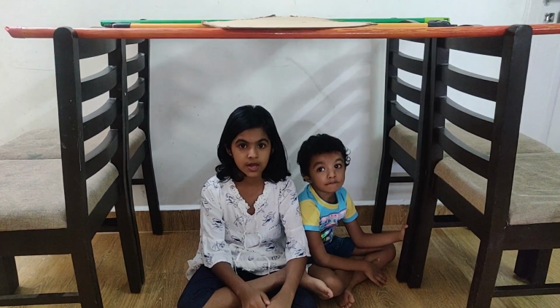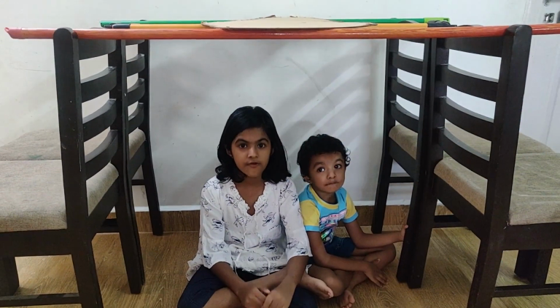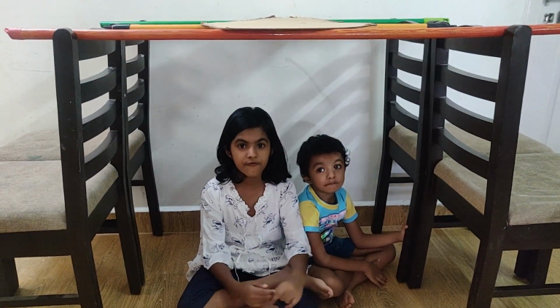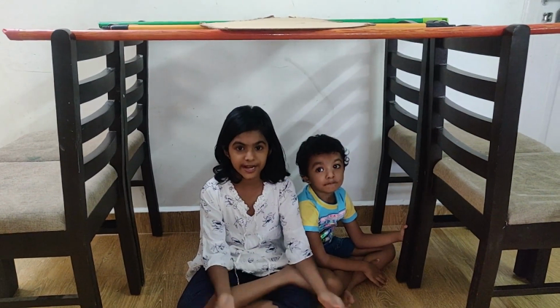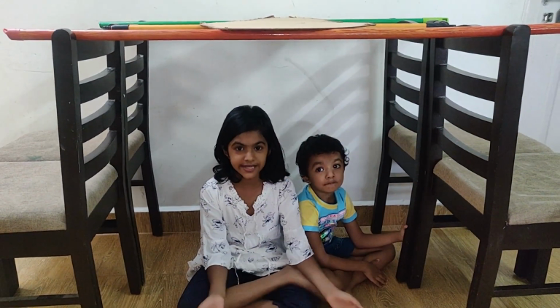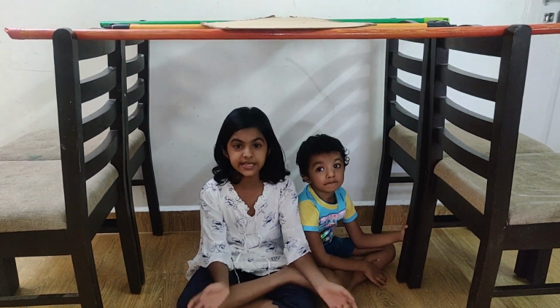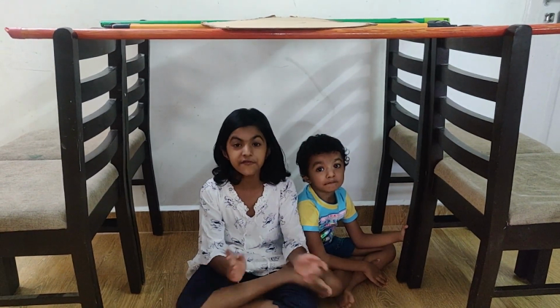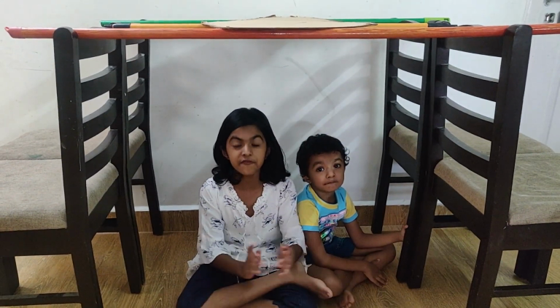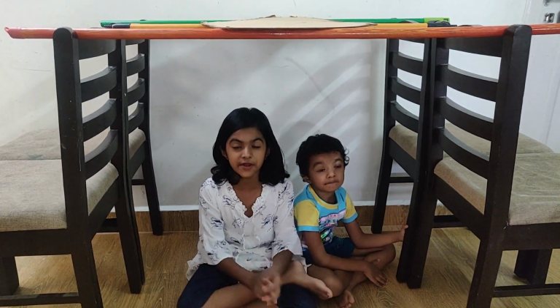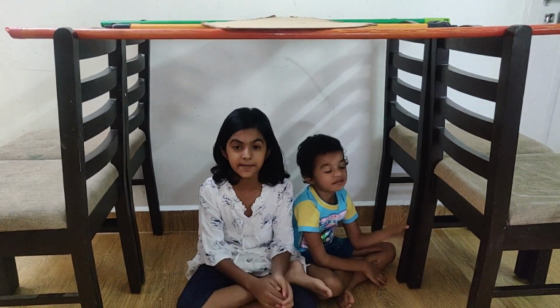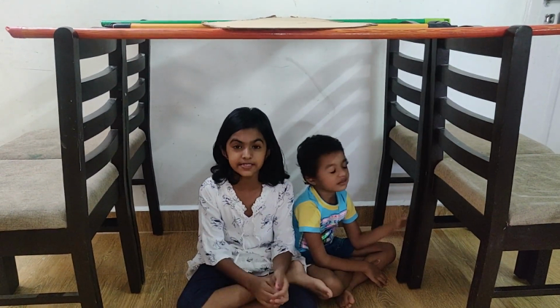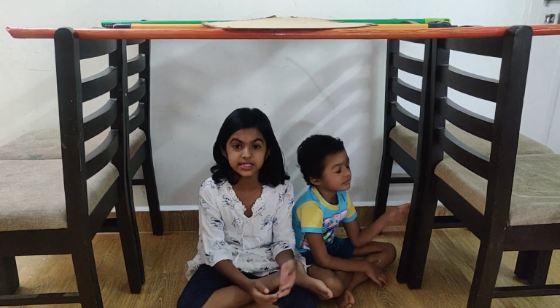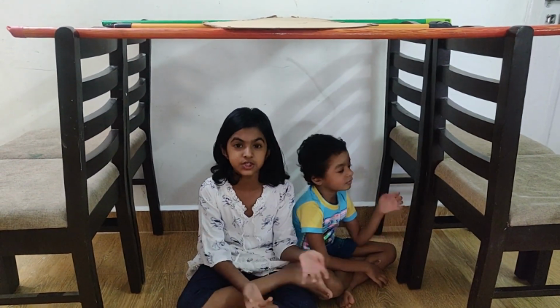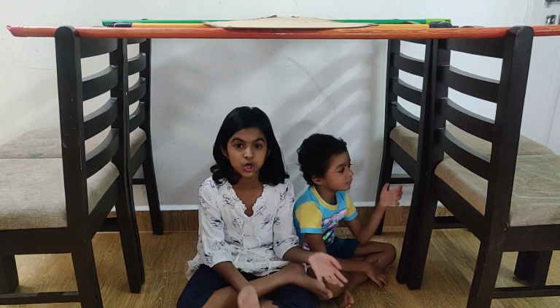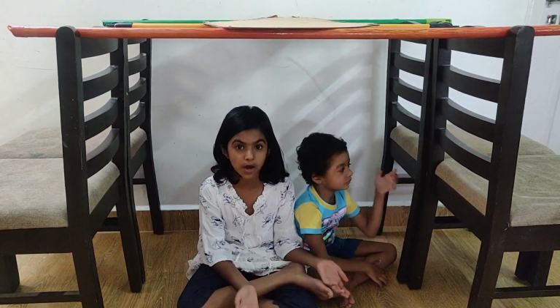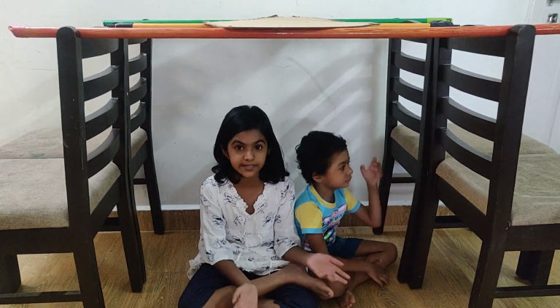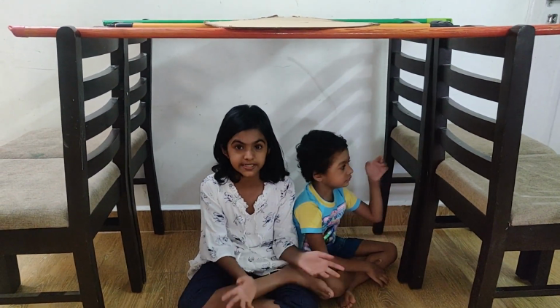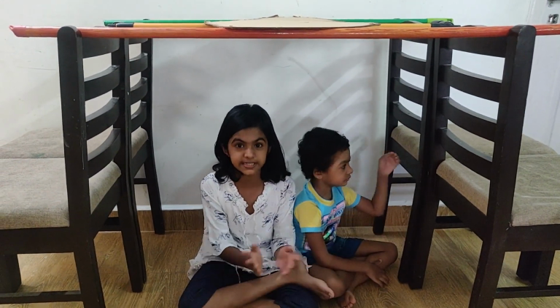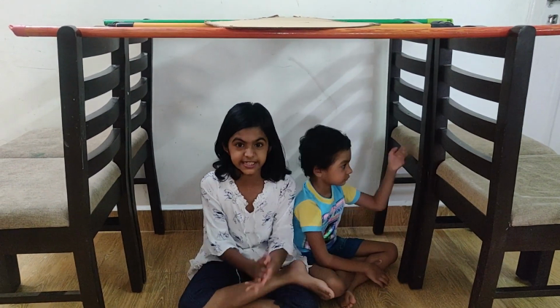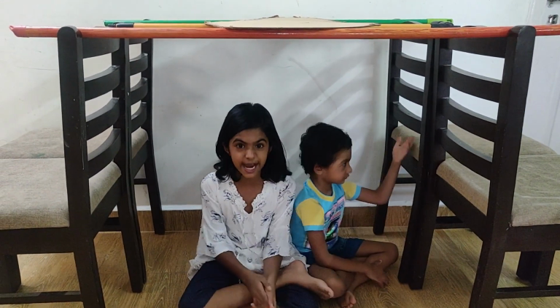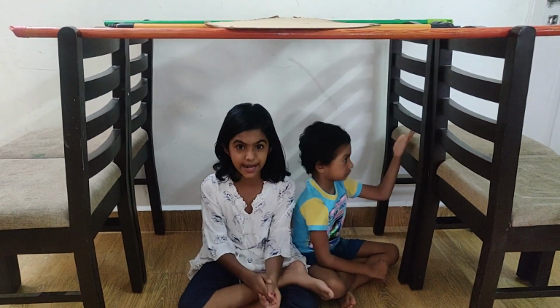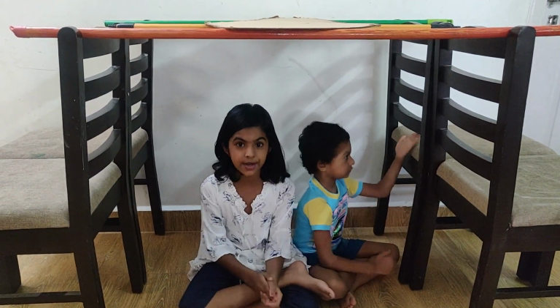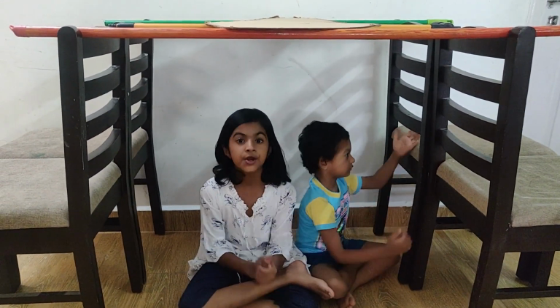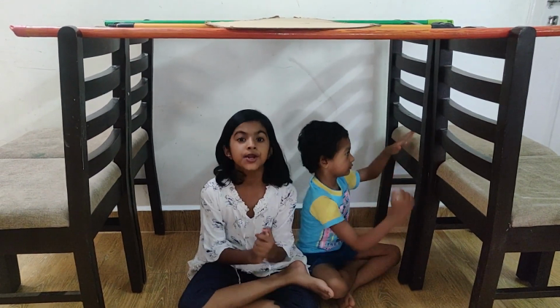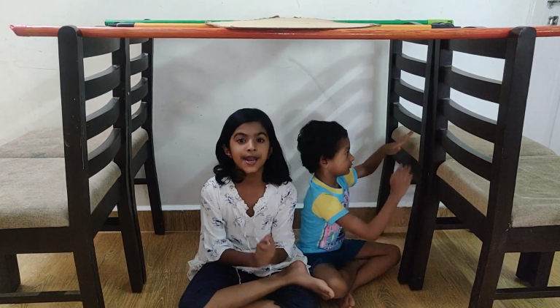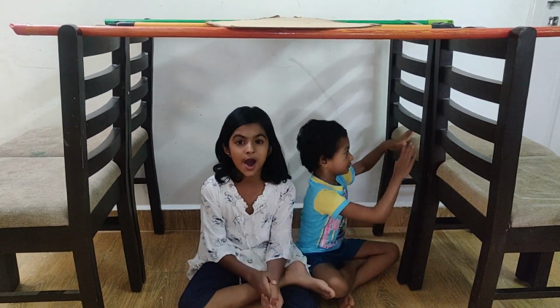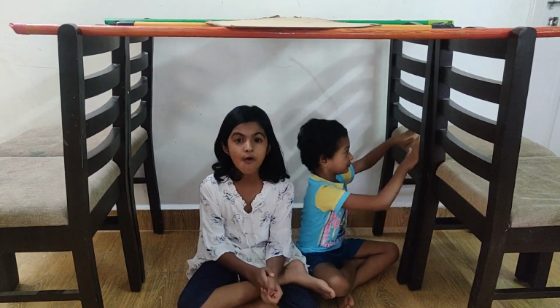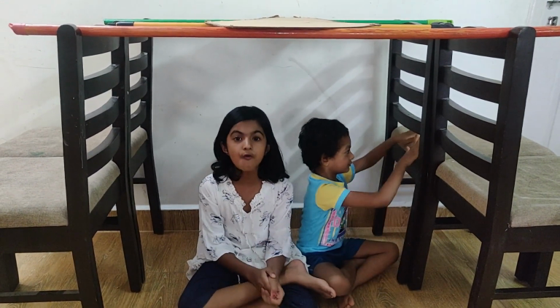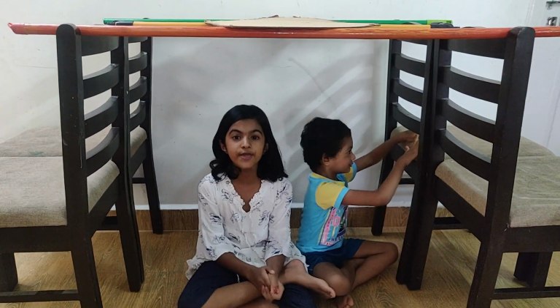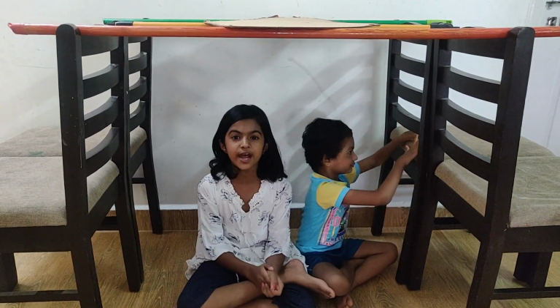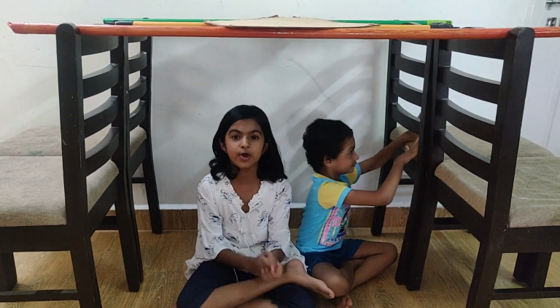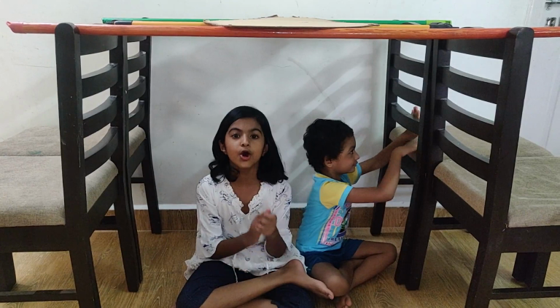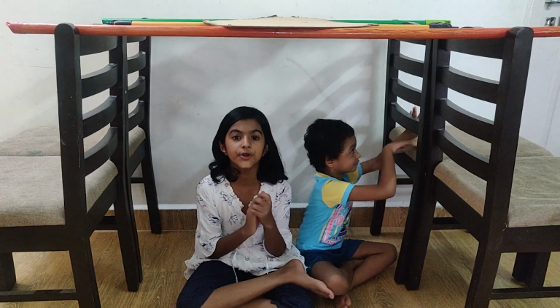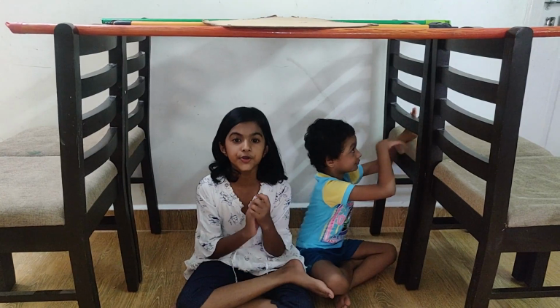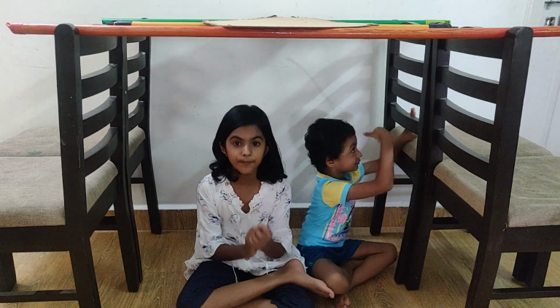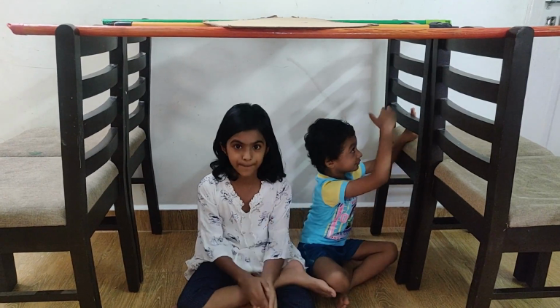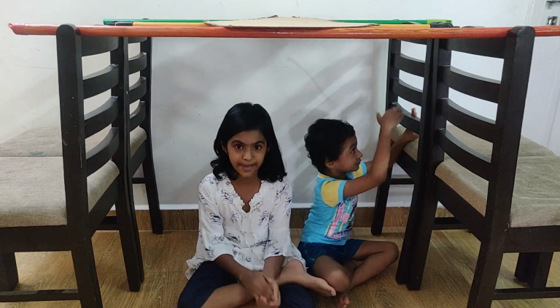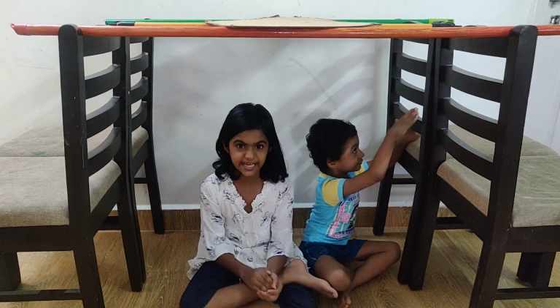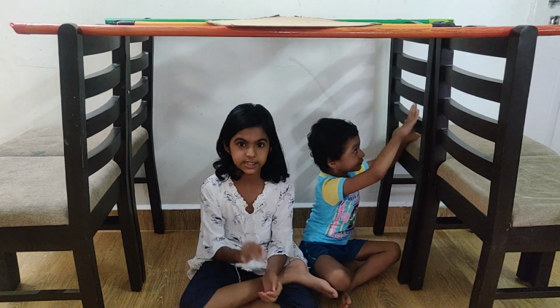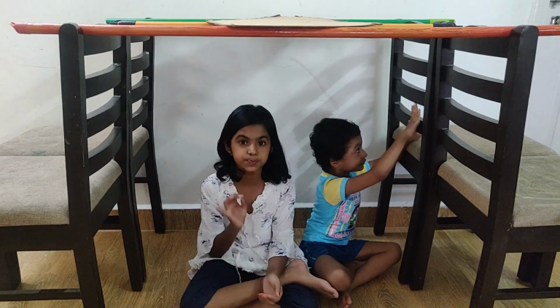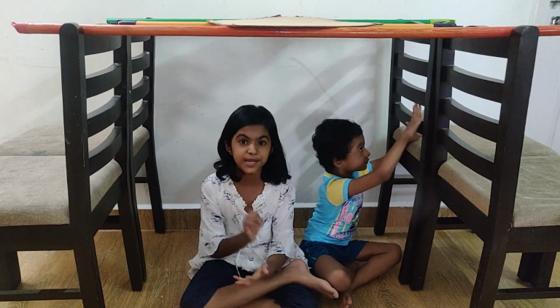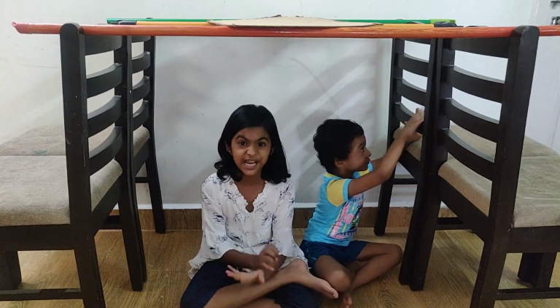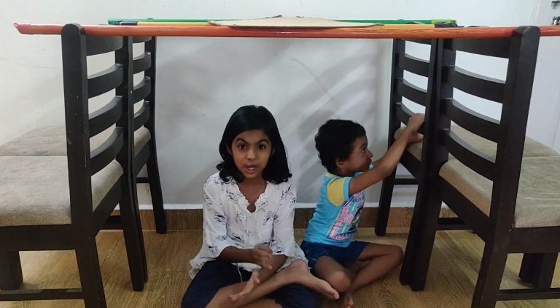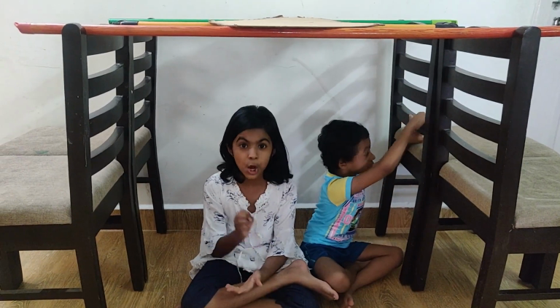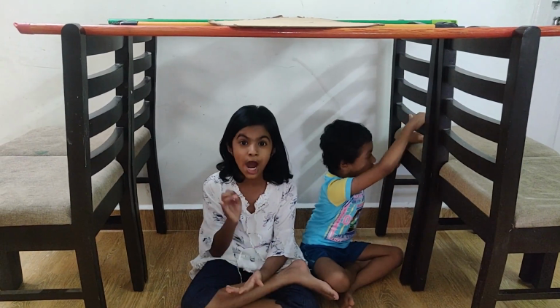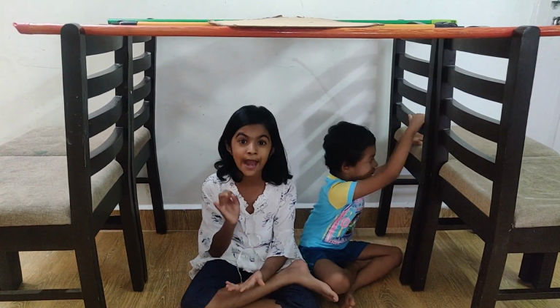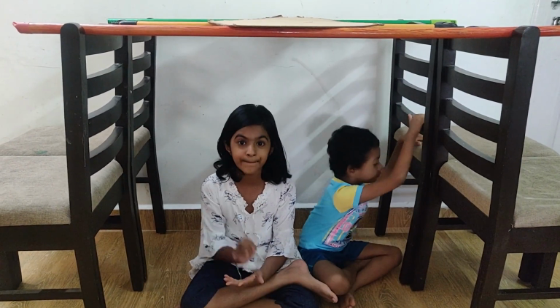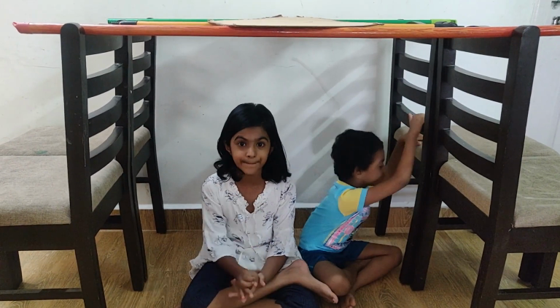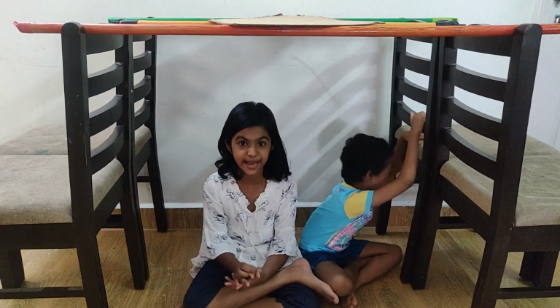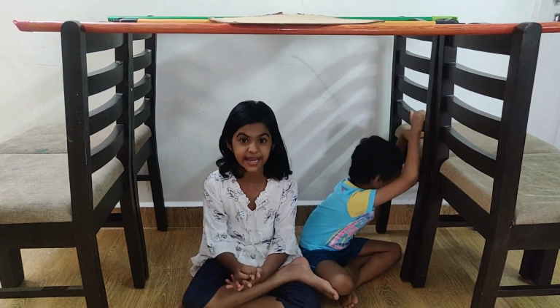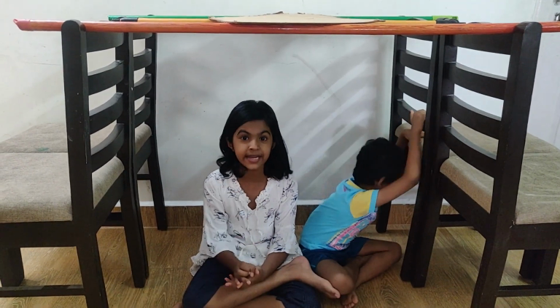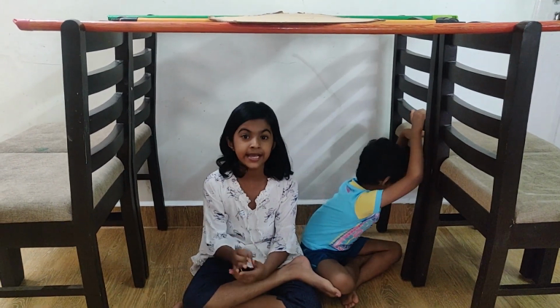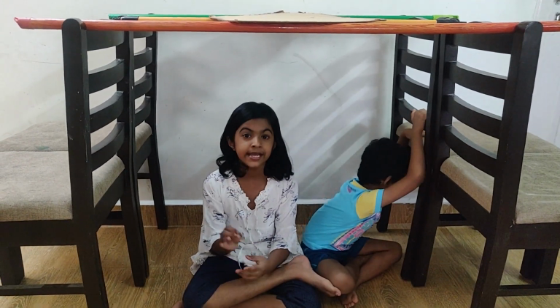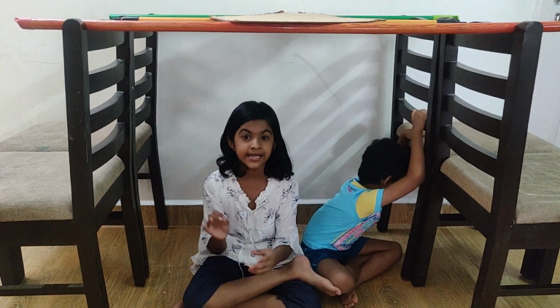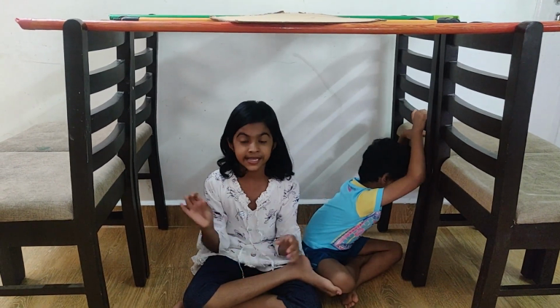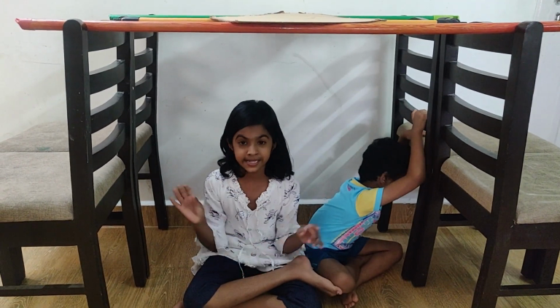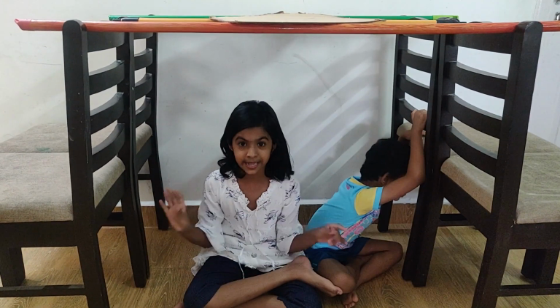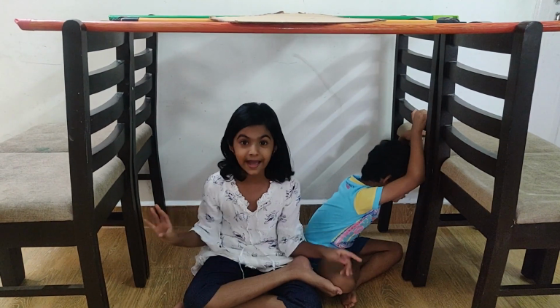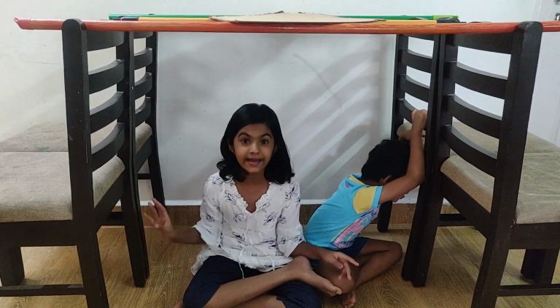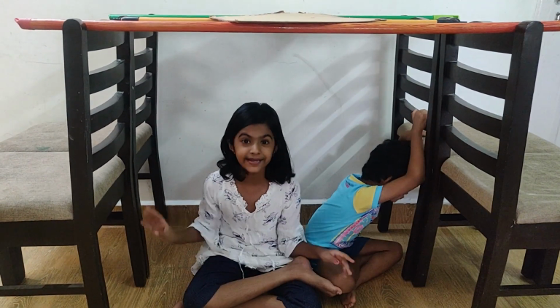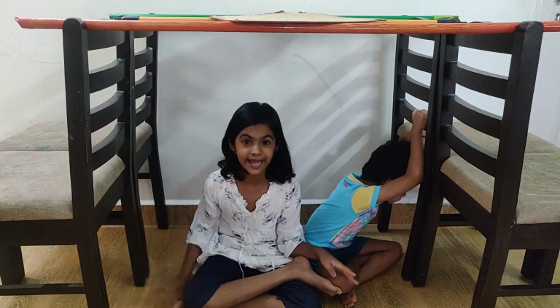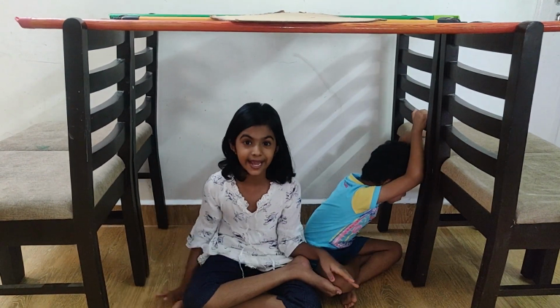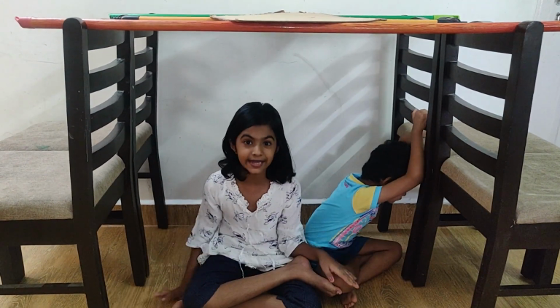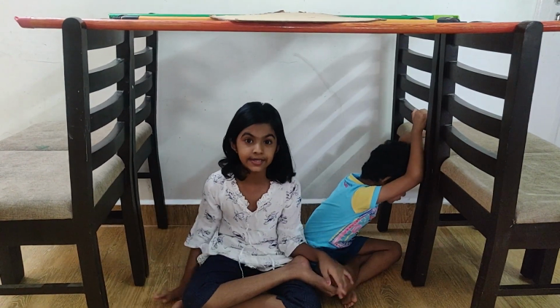Friends, the 50% job is done. Now we are going to place a pillow and bed in the tent.